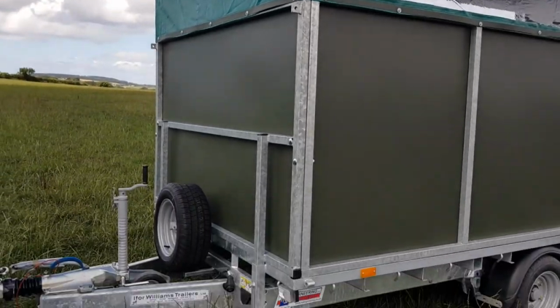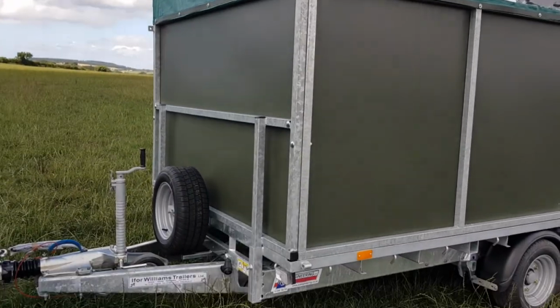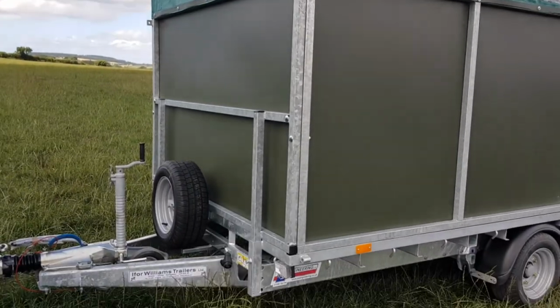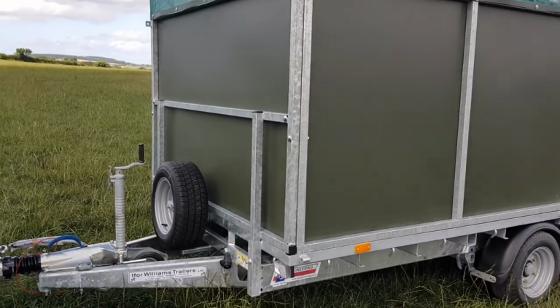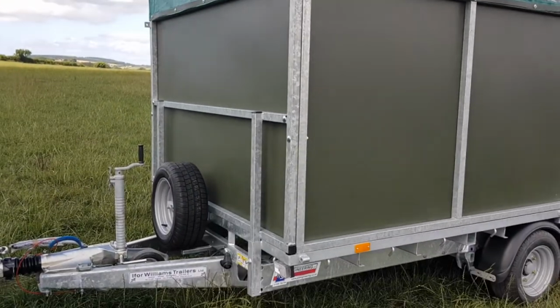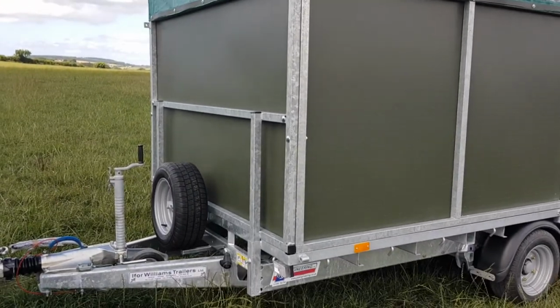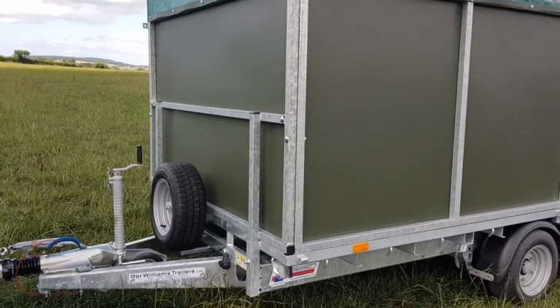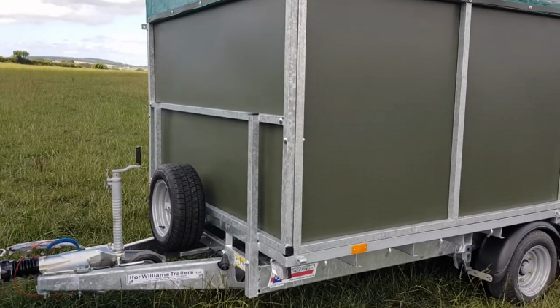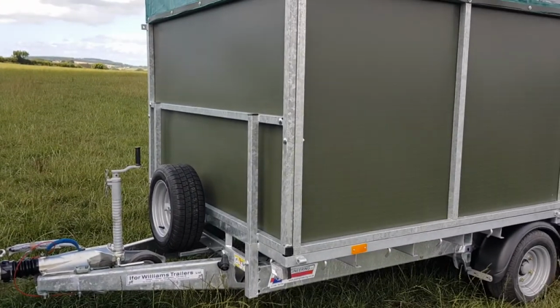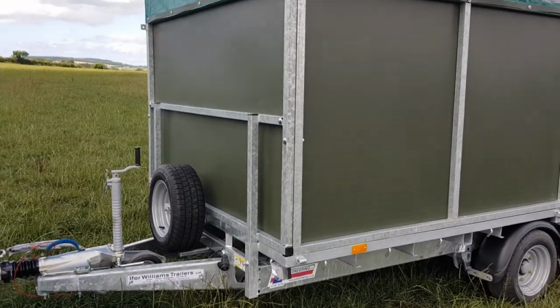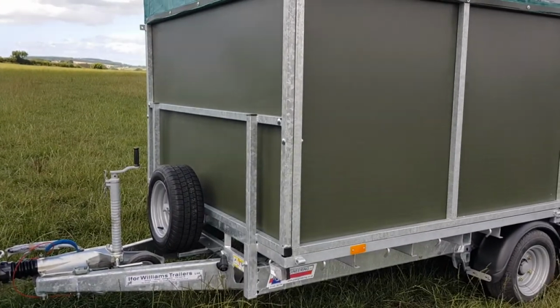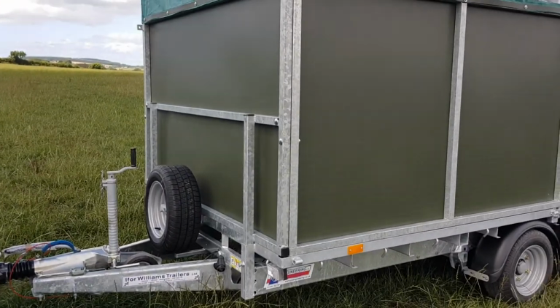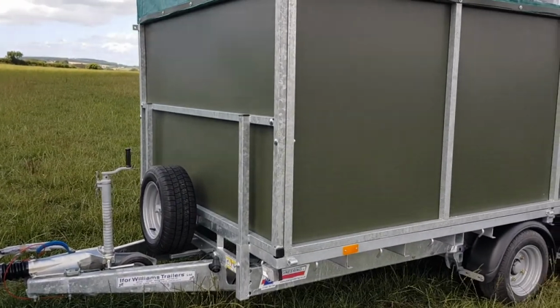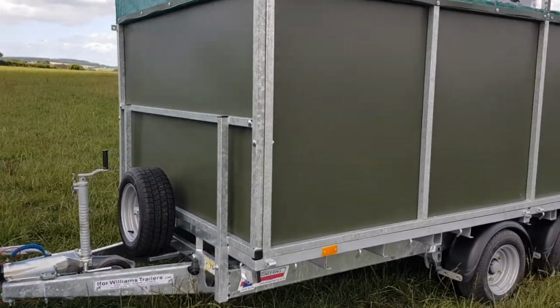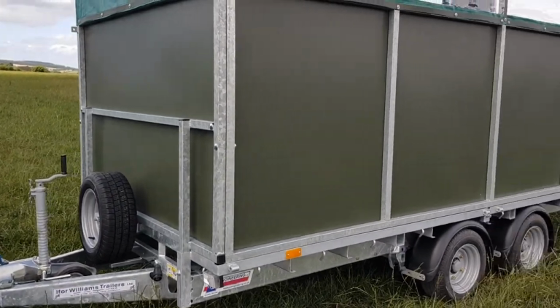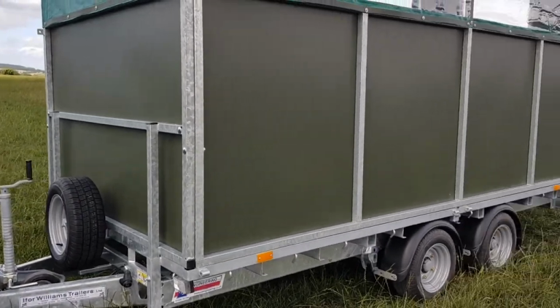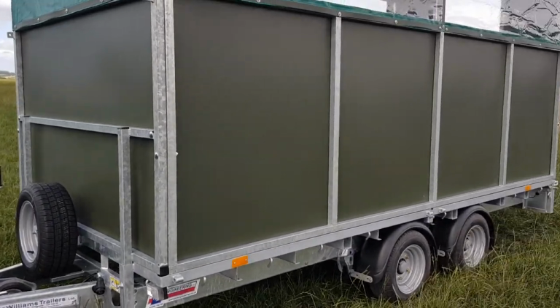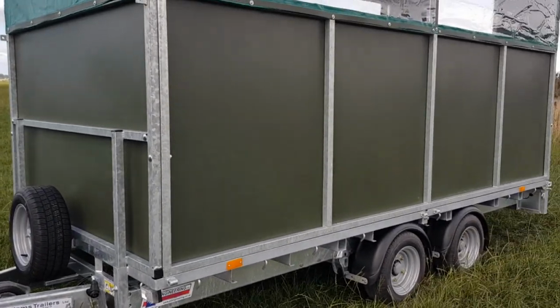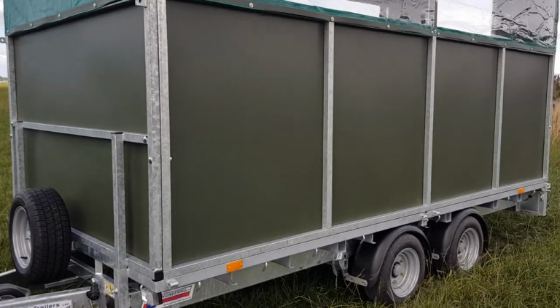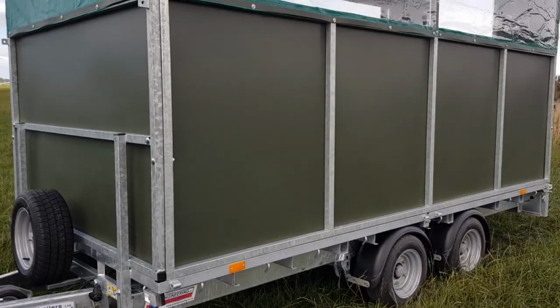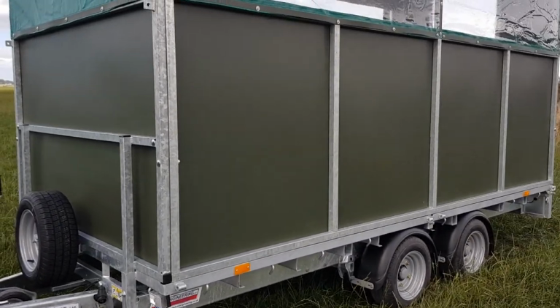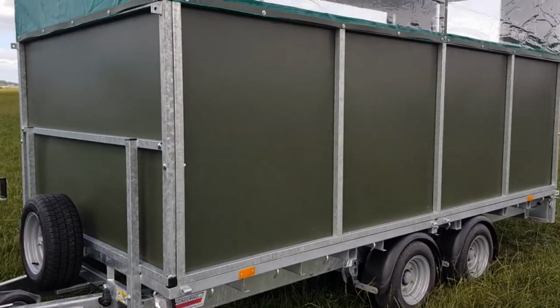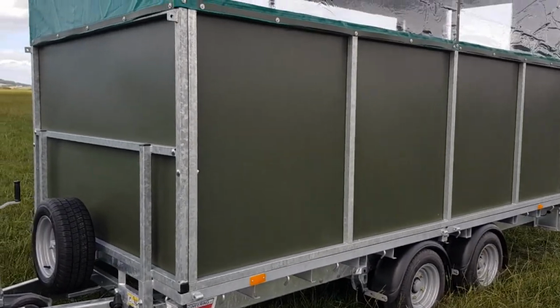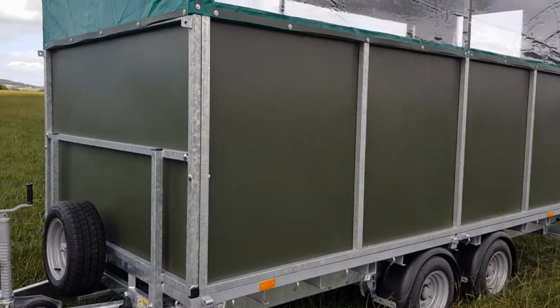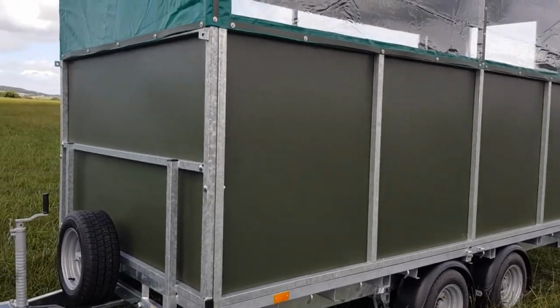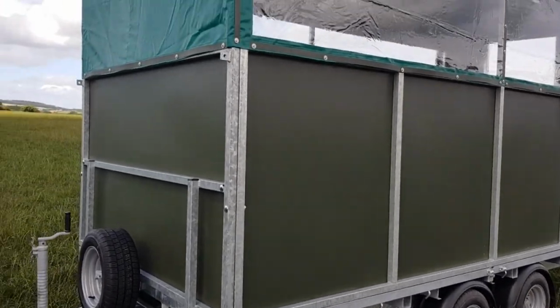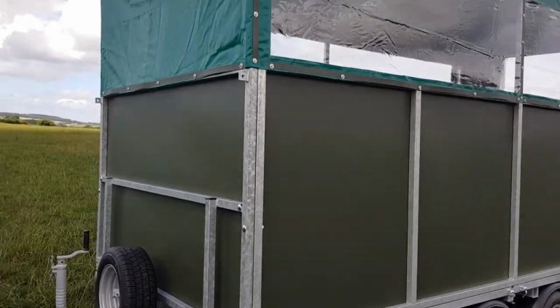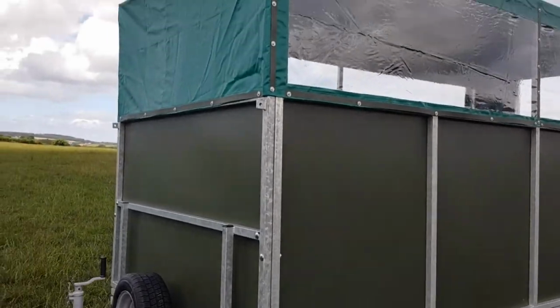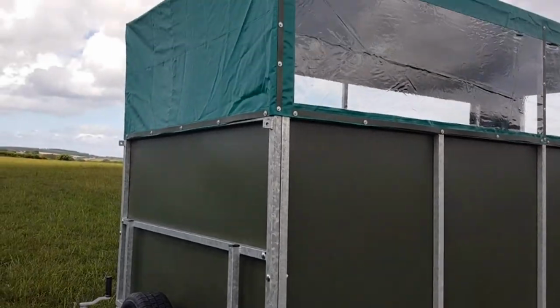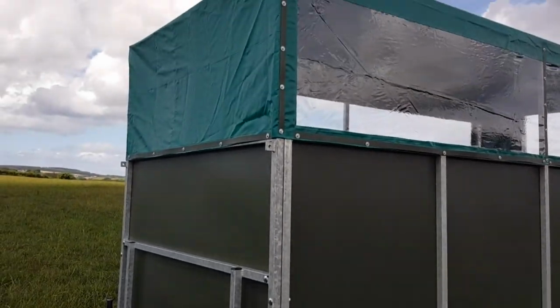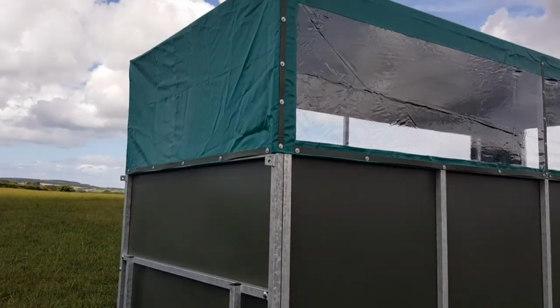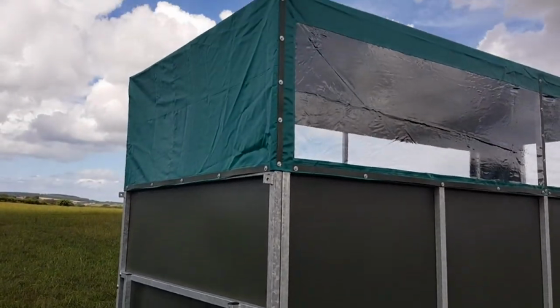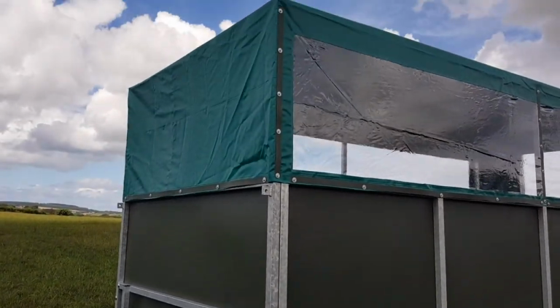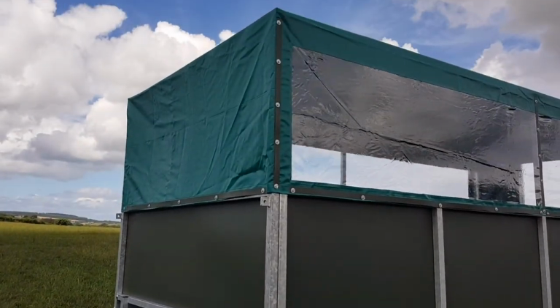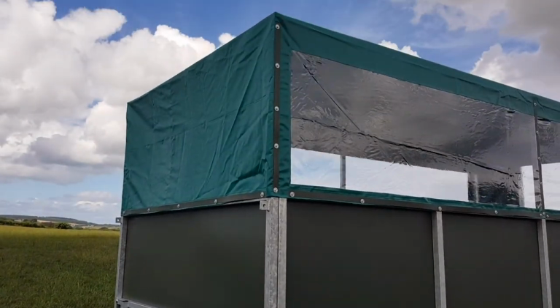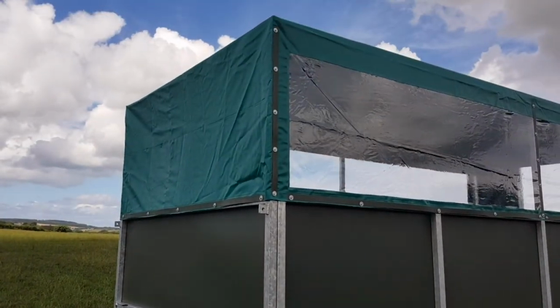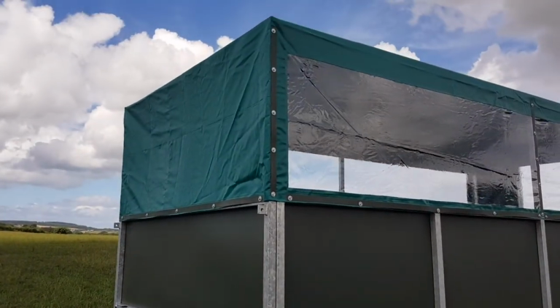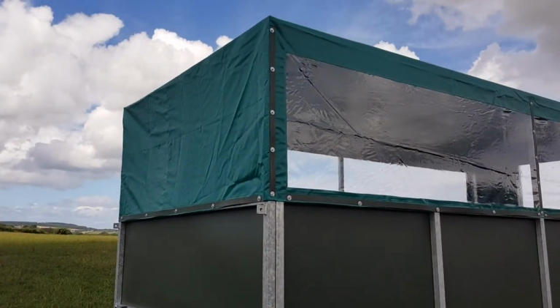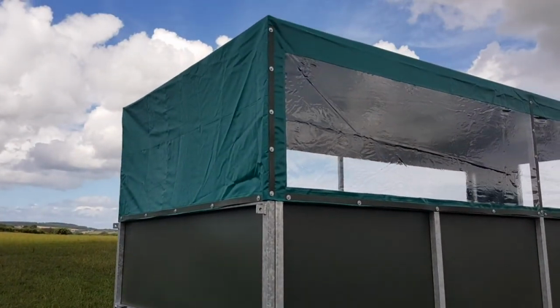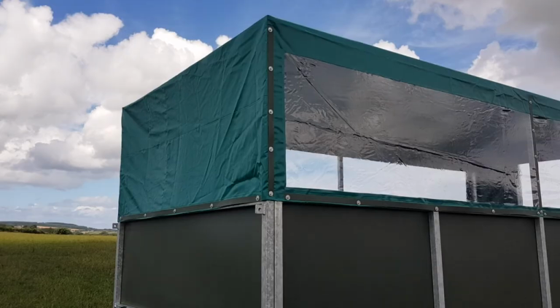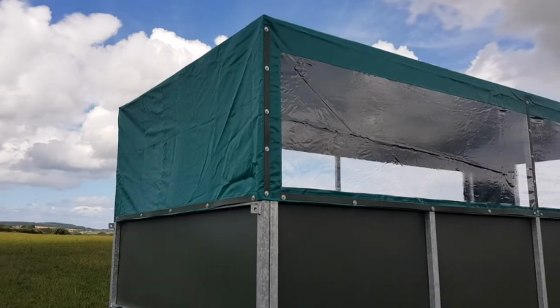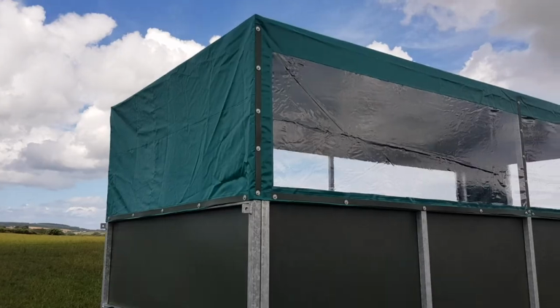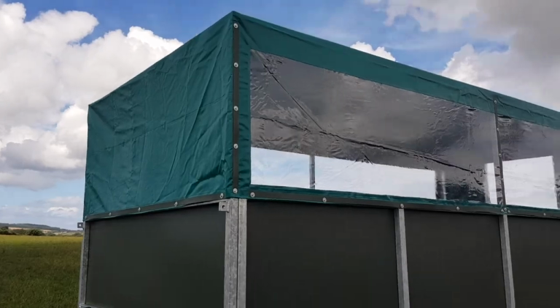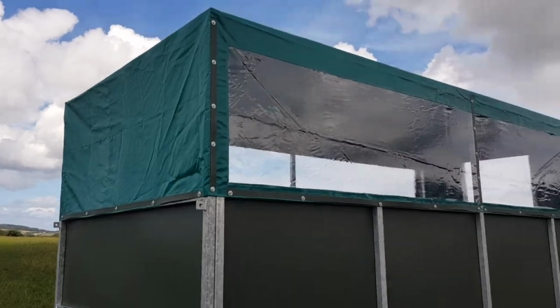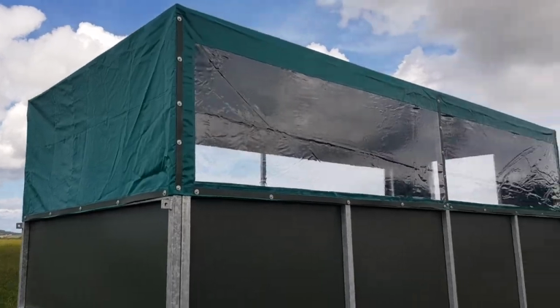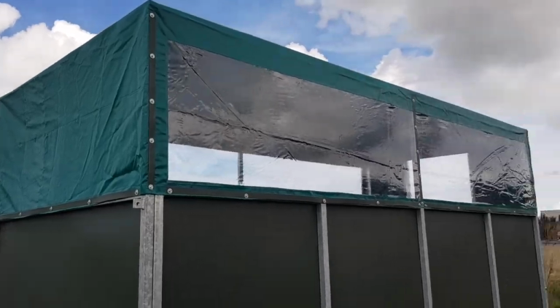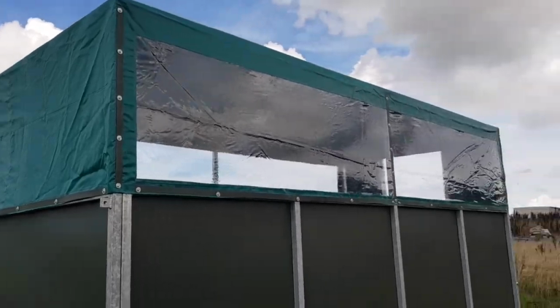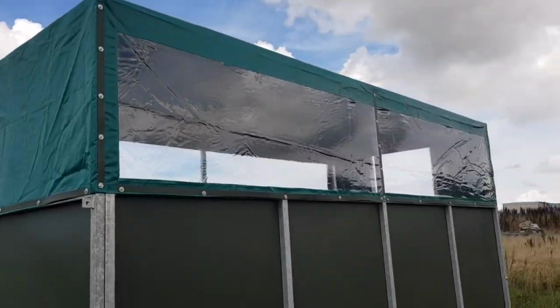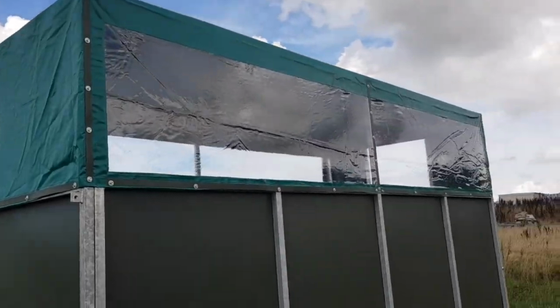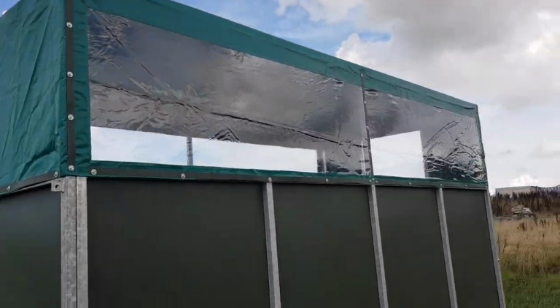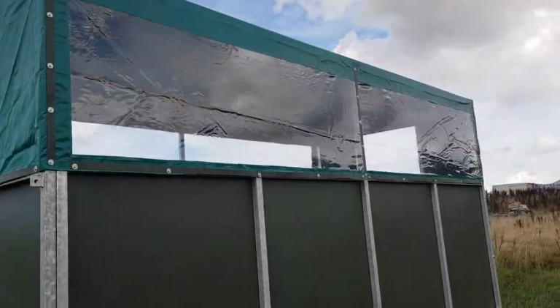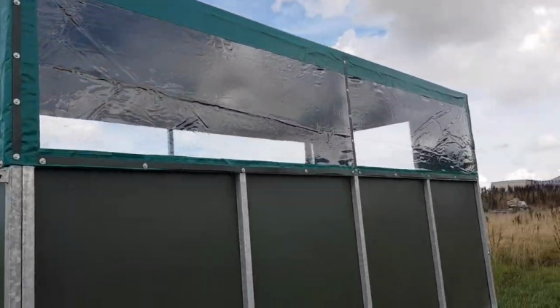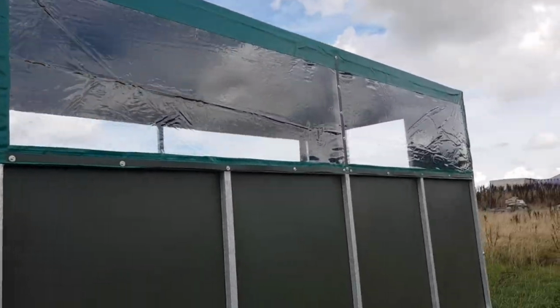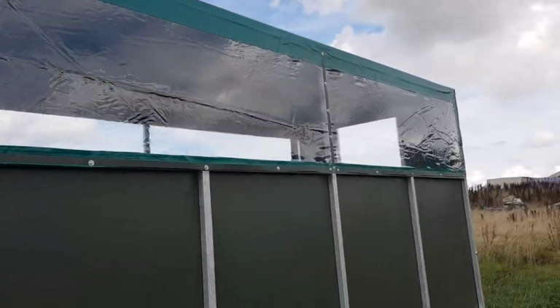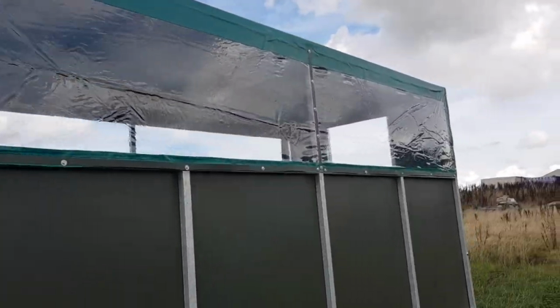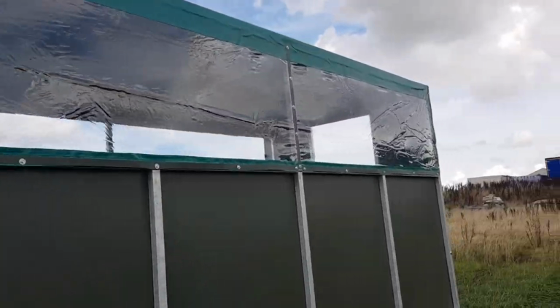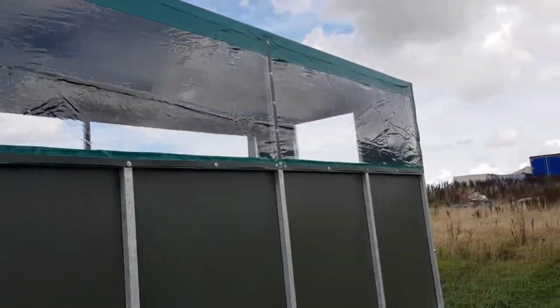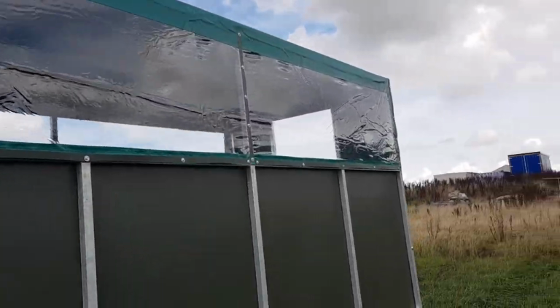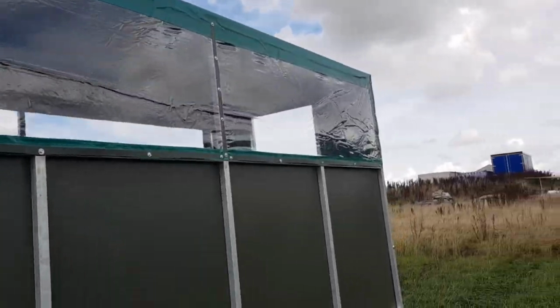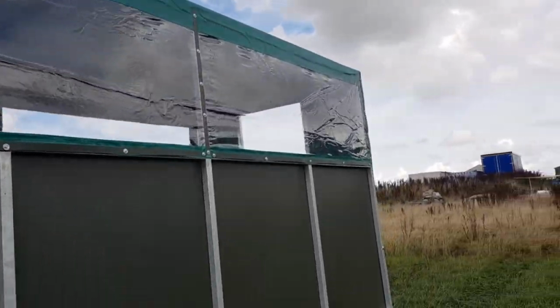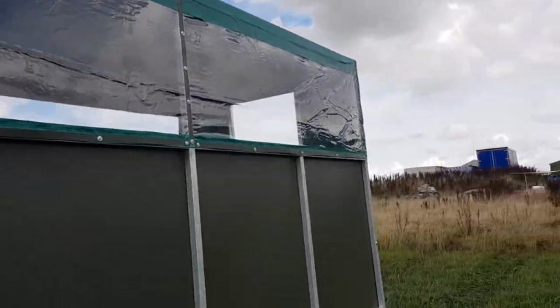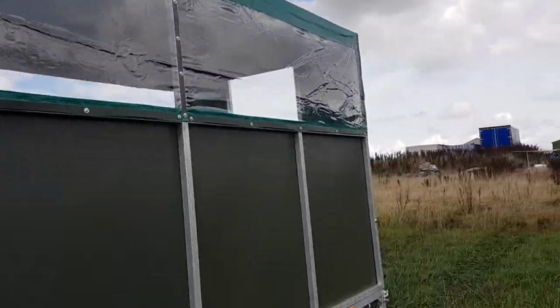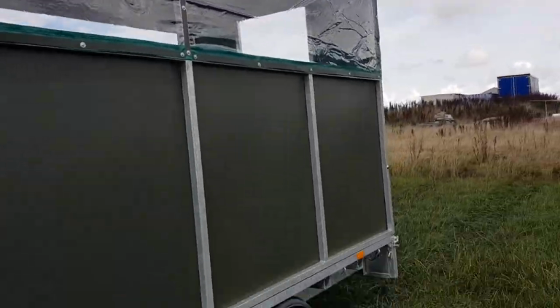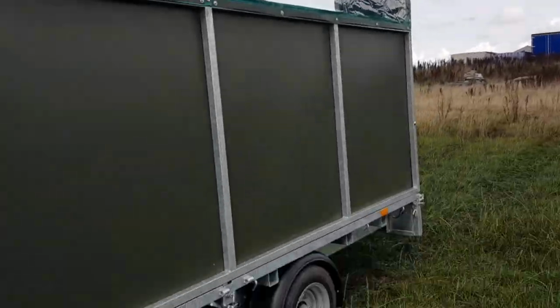Steel sheets on the sides, plastic coated, with PVC canvas on the top with windows so you can see out either side.